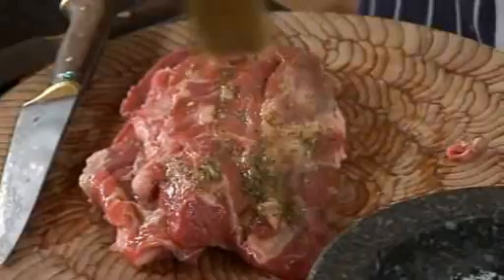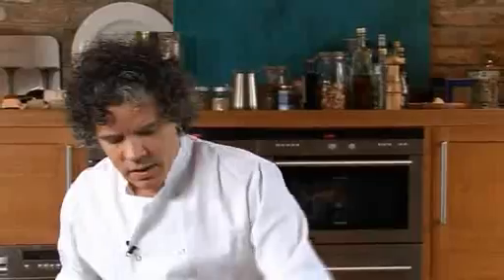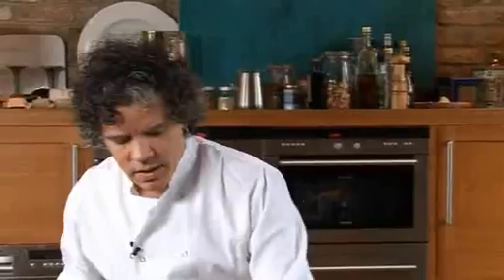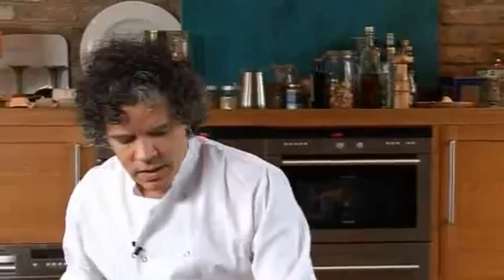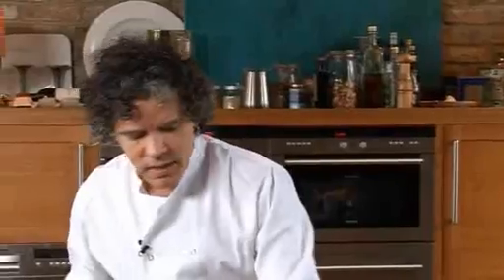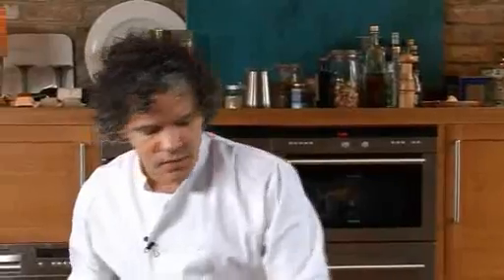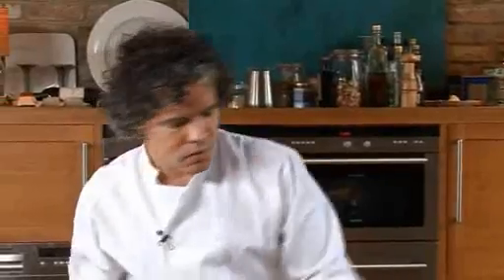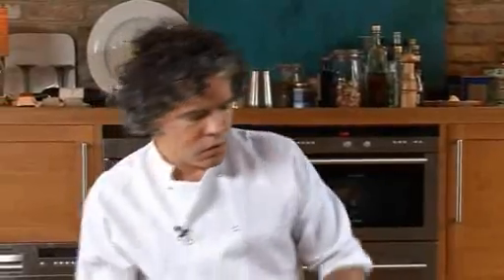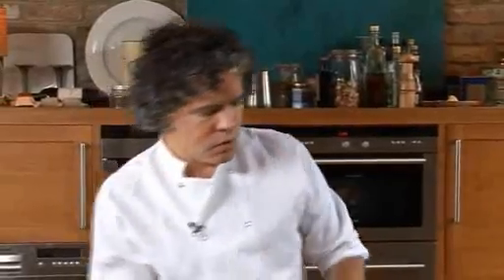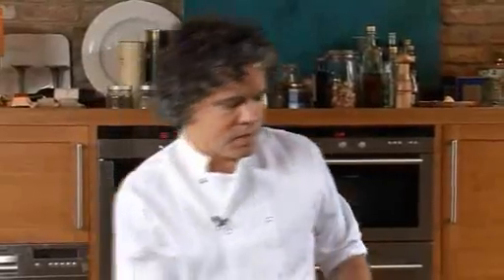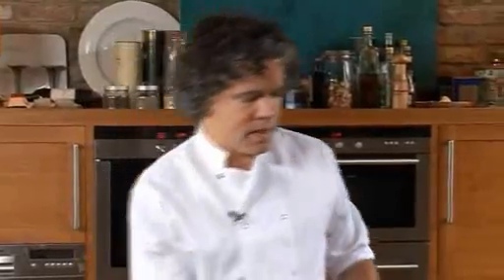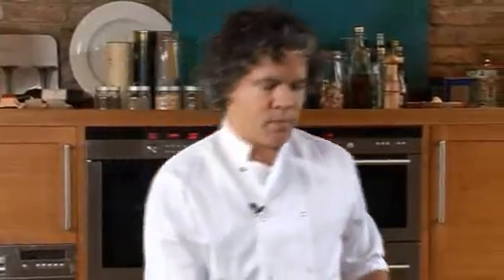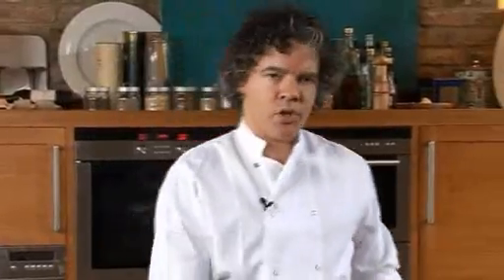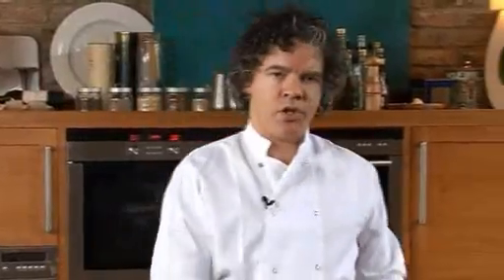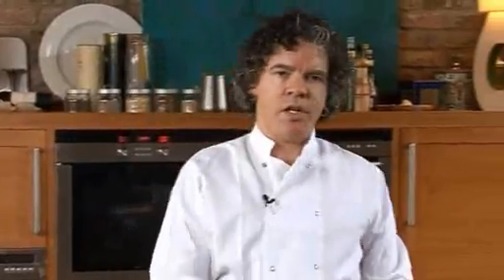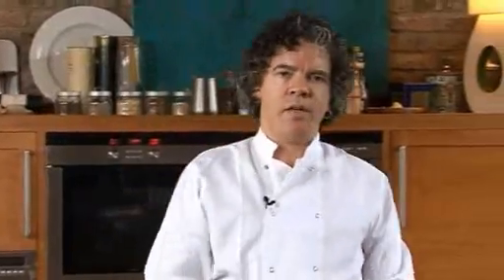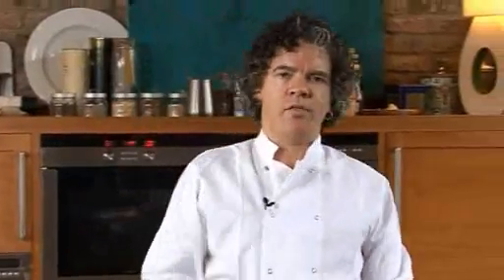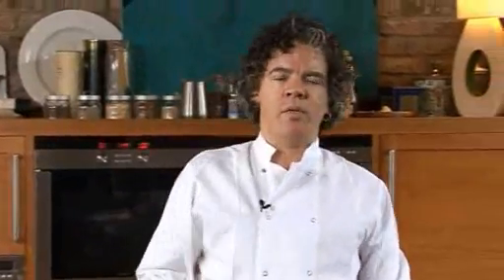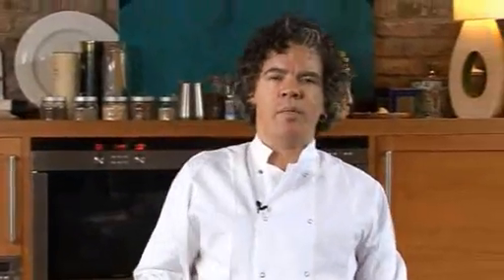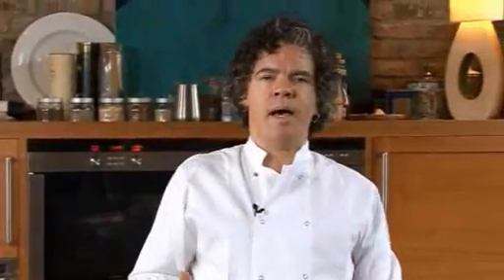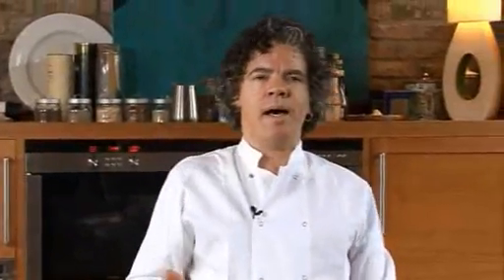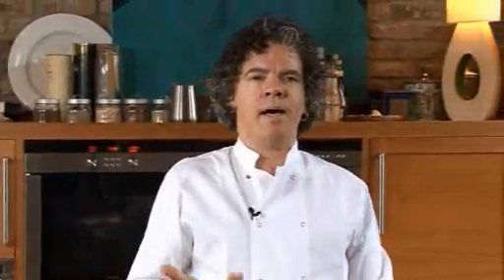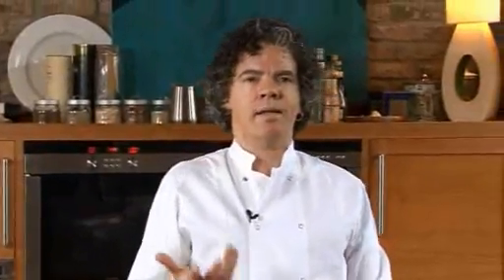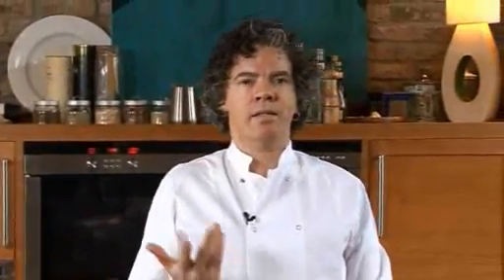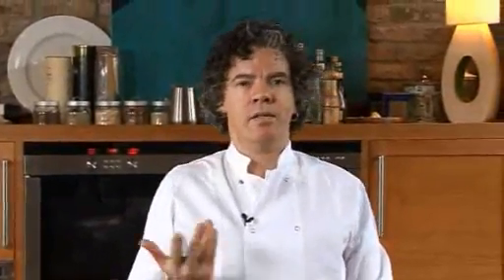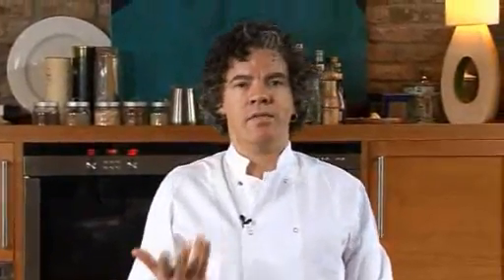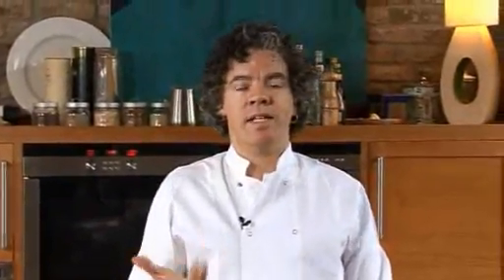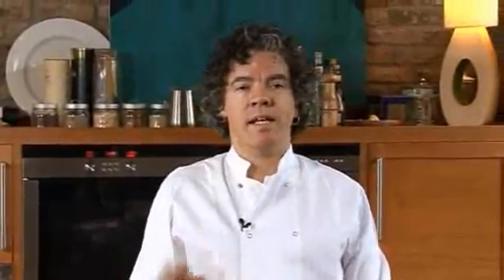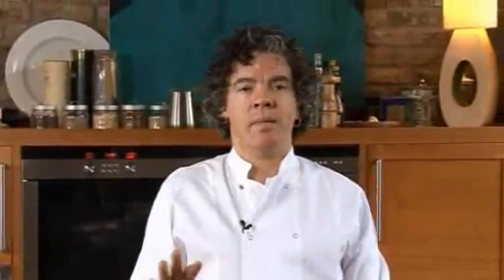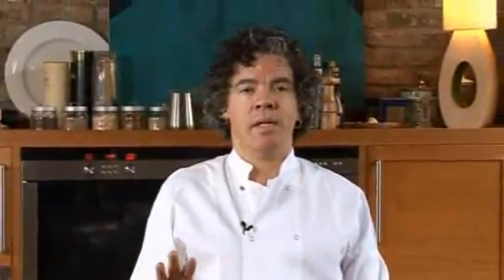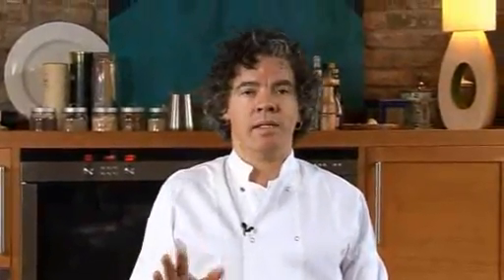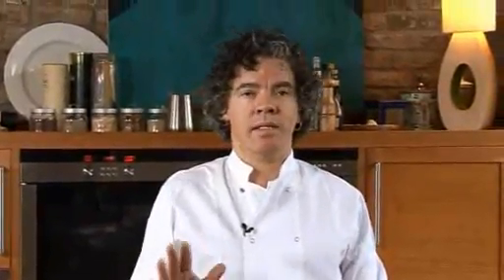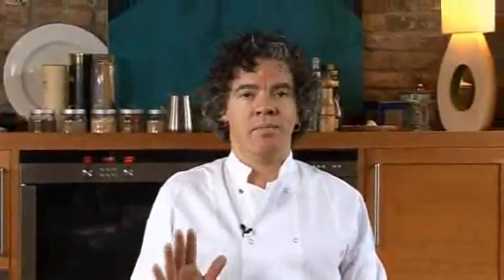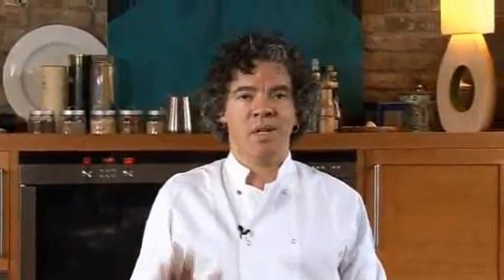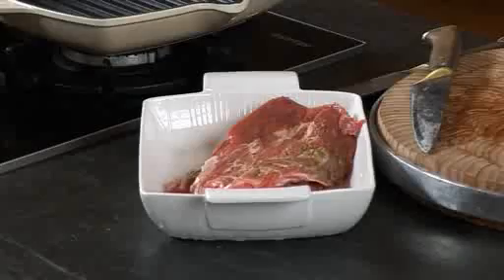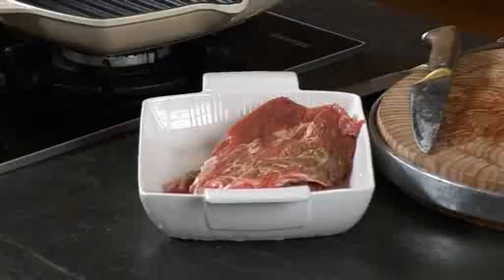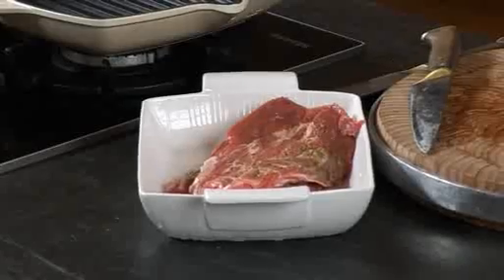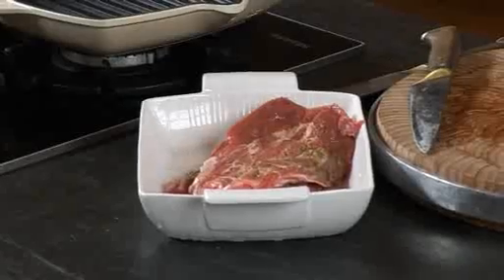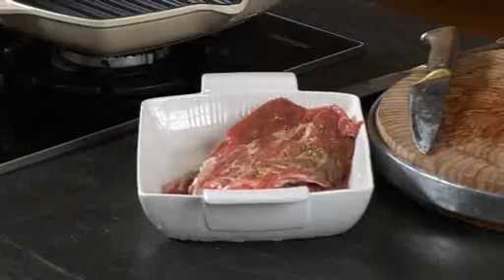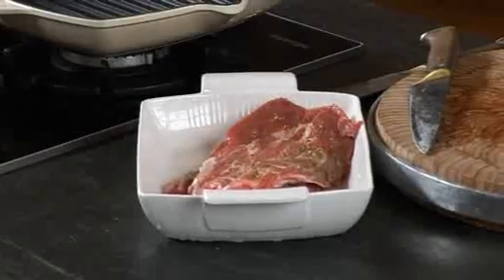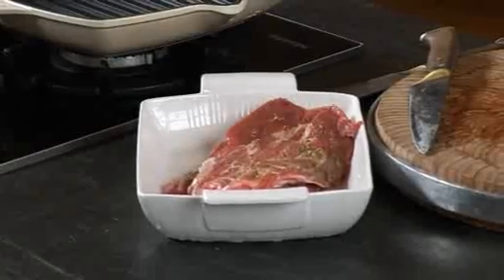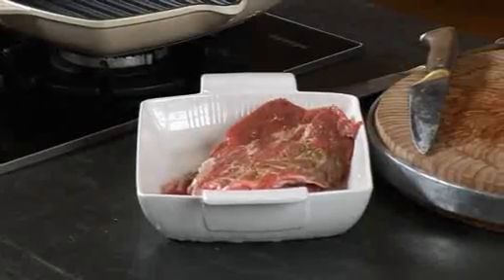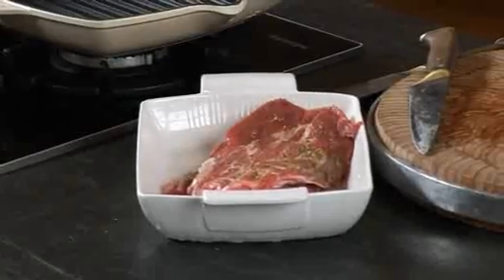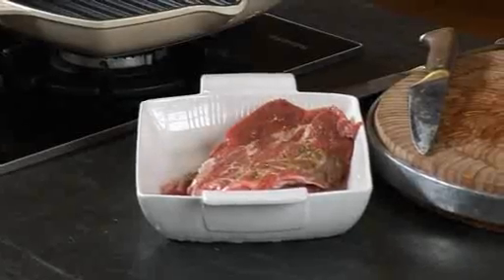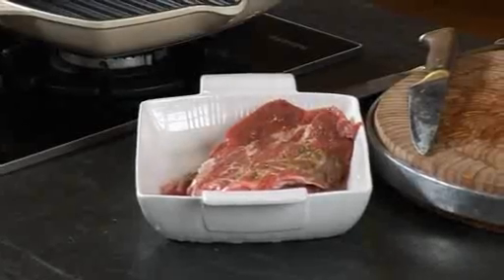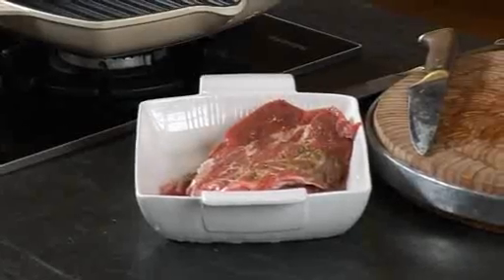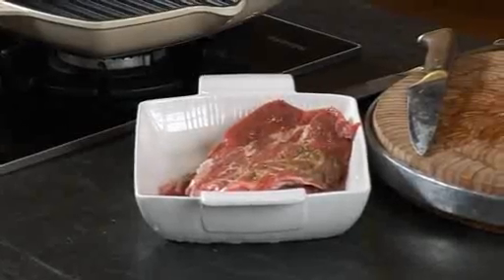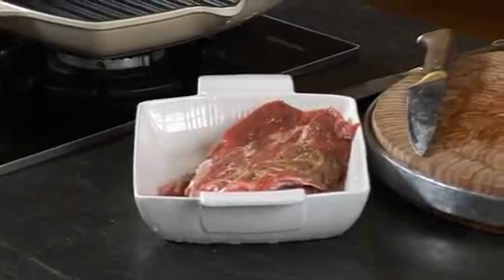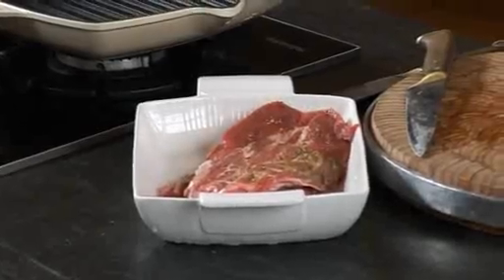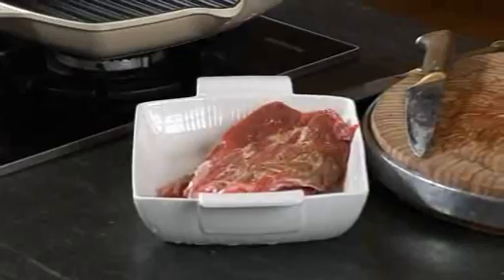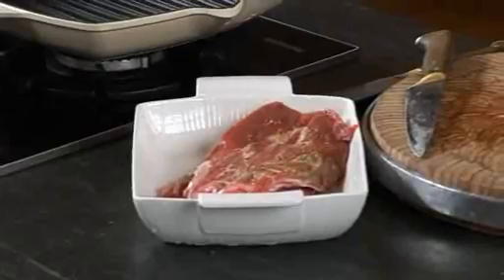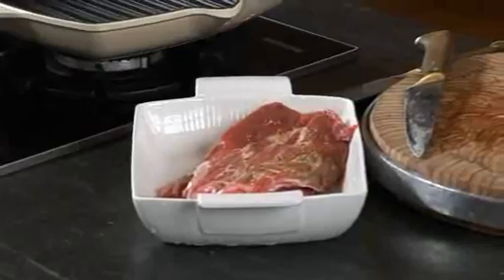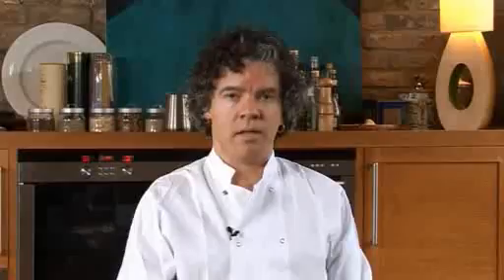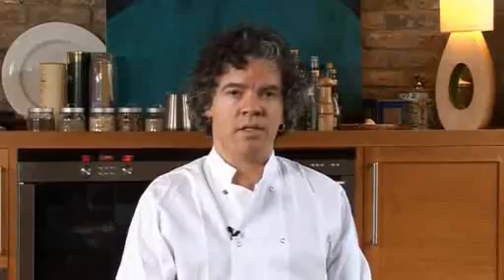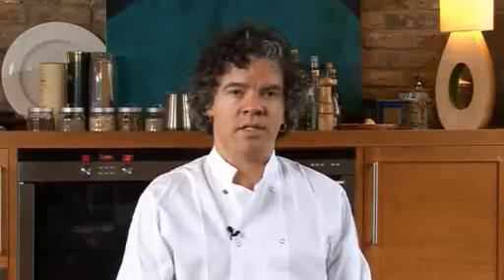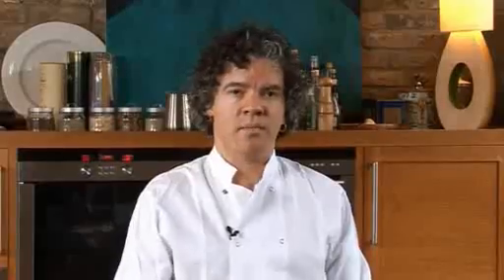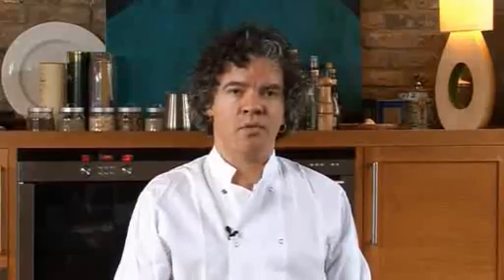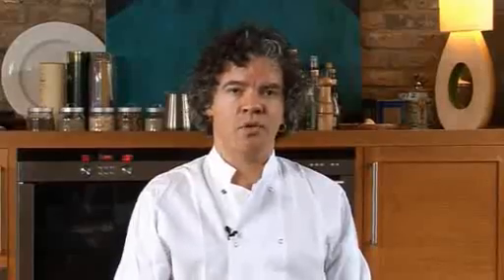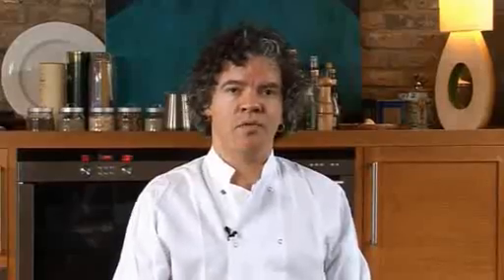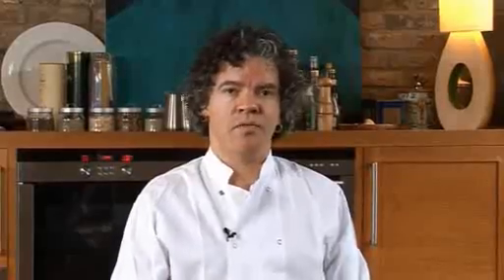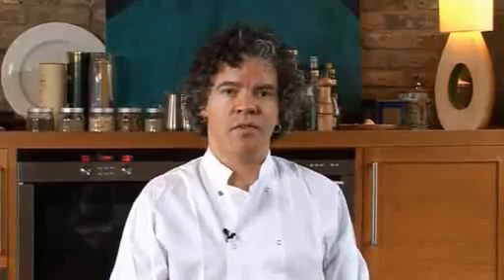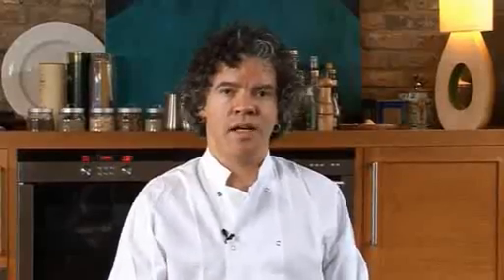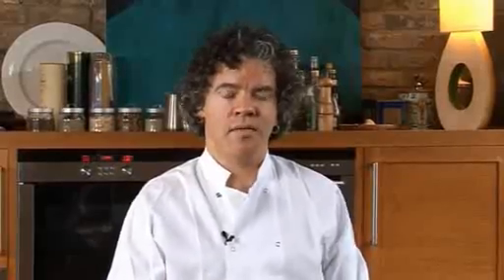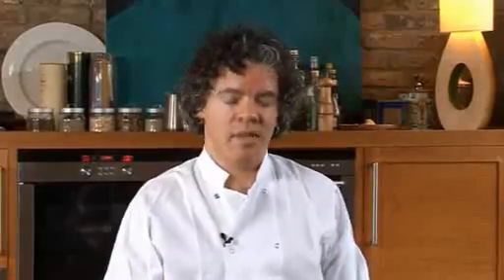Just leave it at room temperature for about 10 minutes minimum, half an hour maximum, and it'll just improve in flavour.